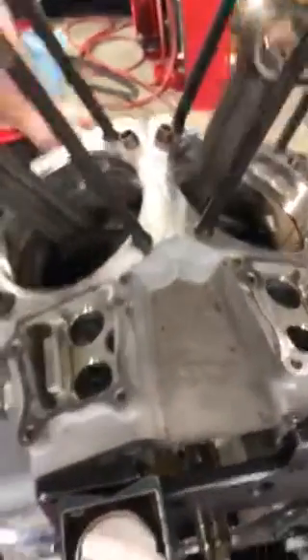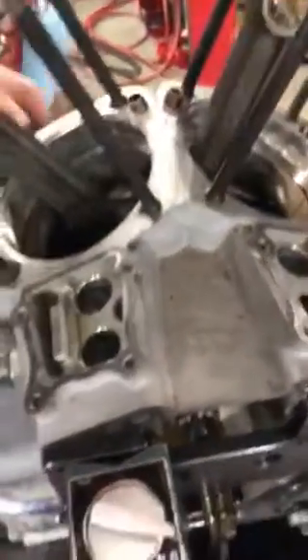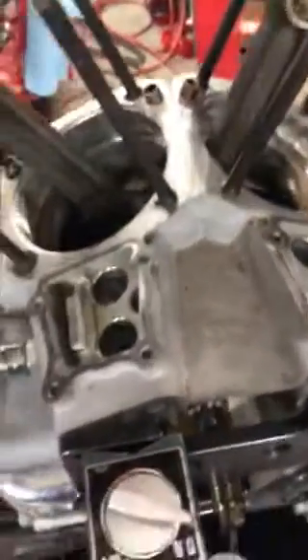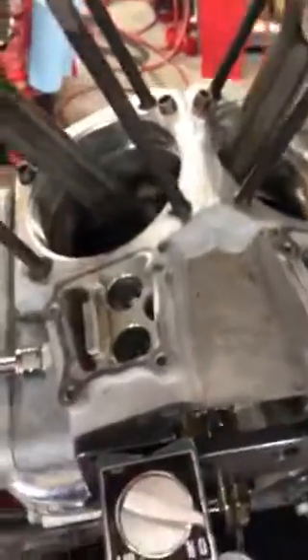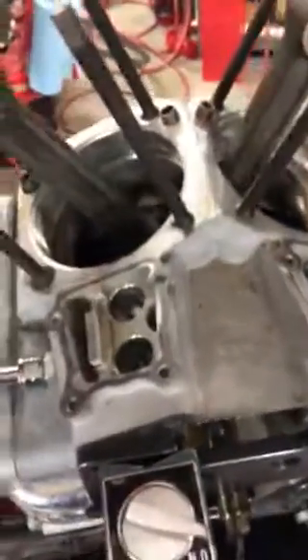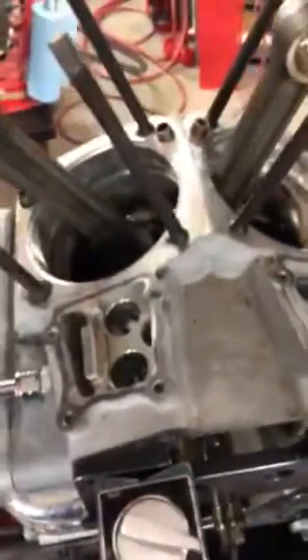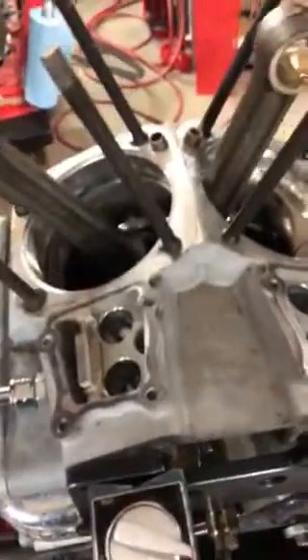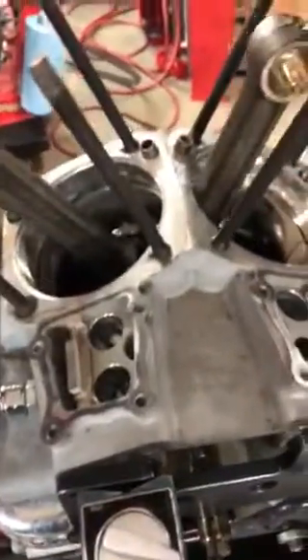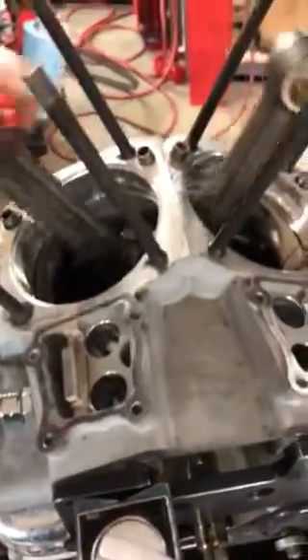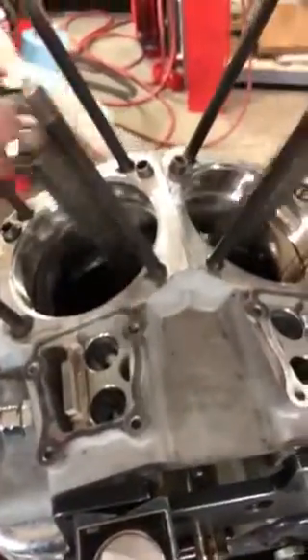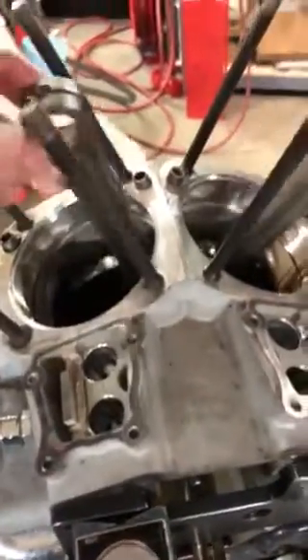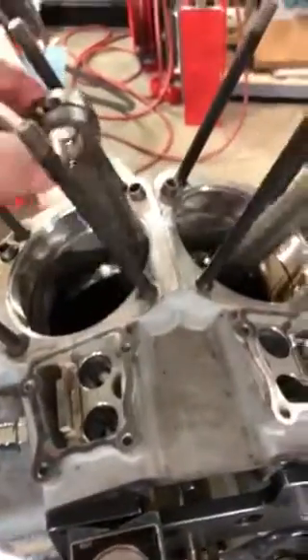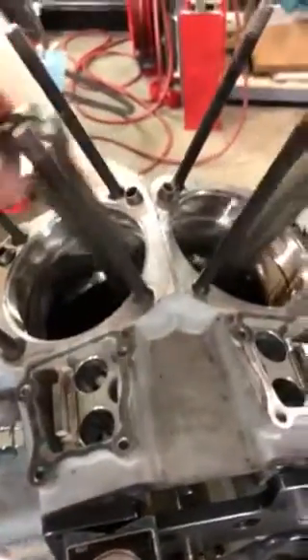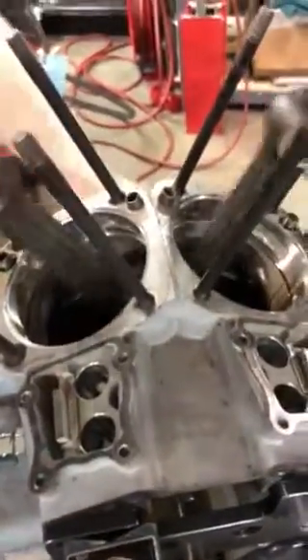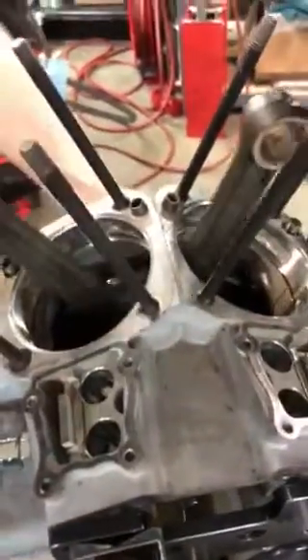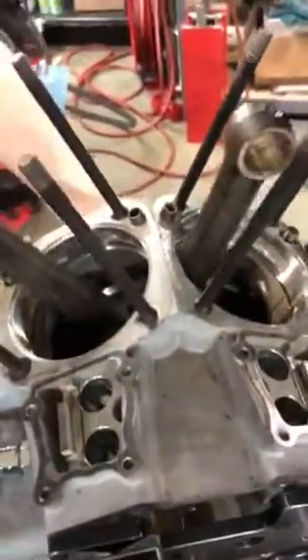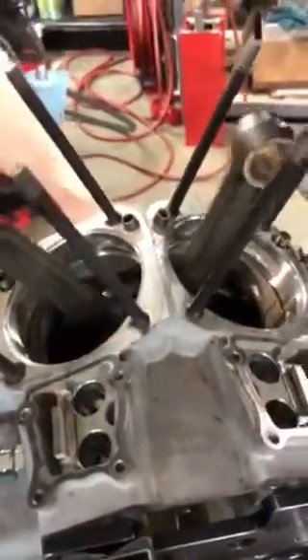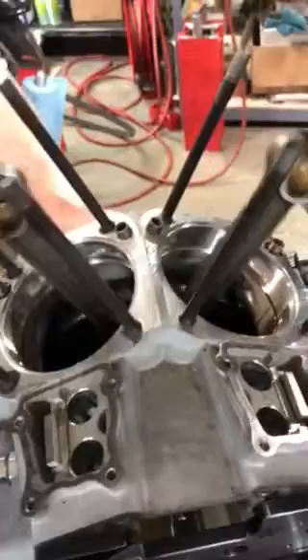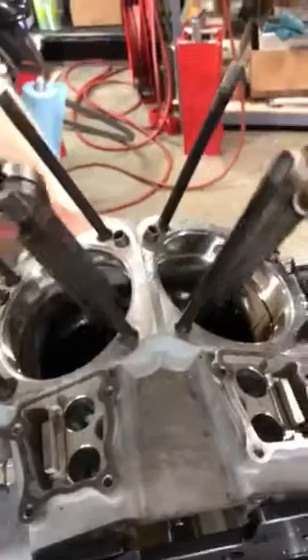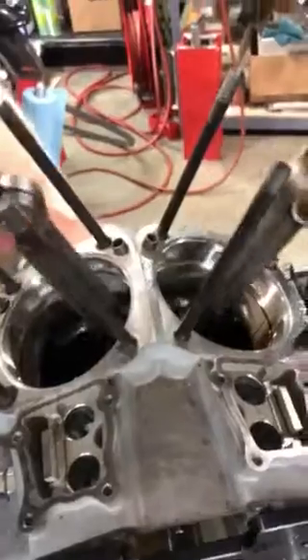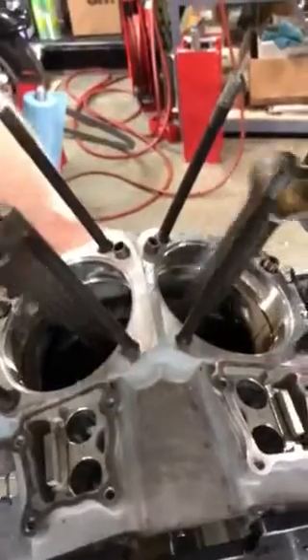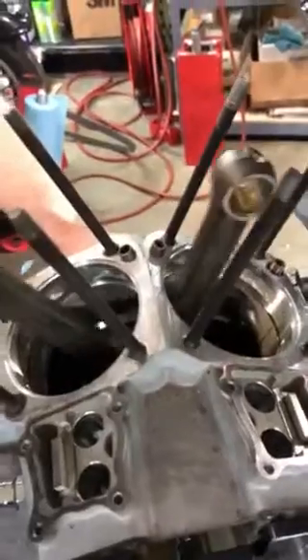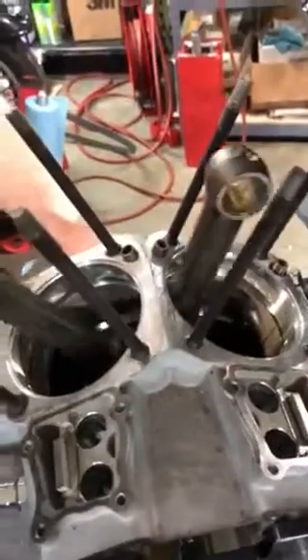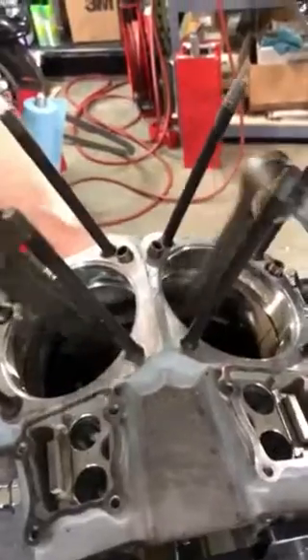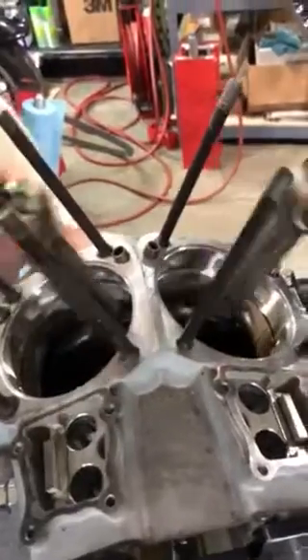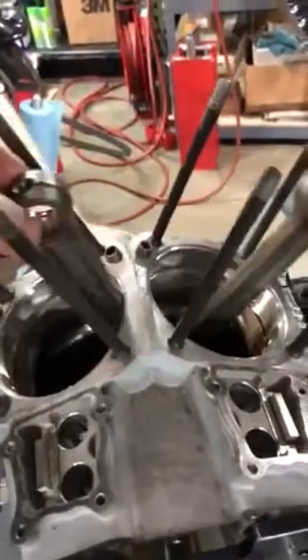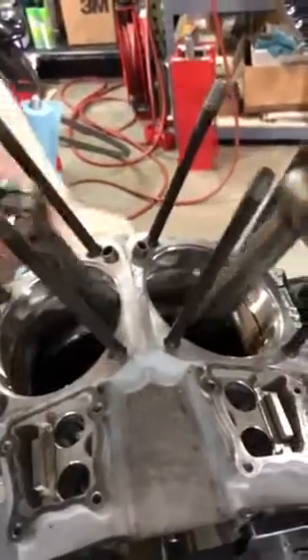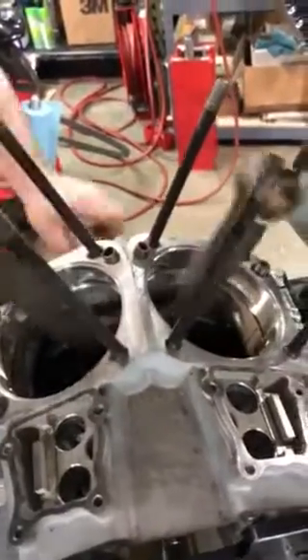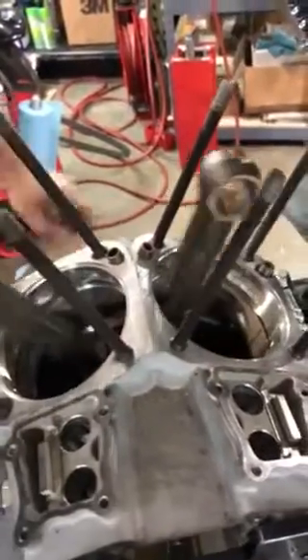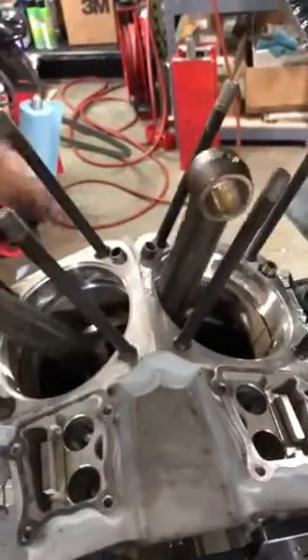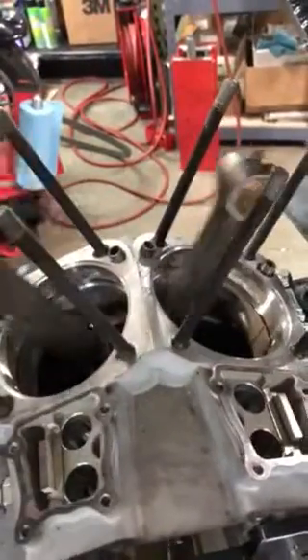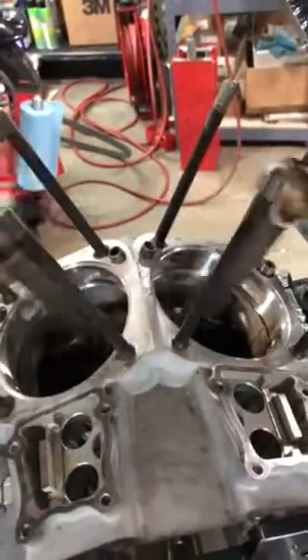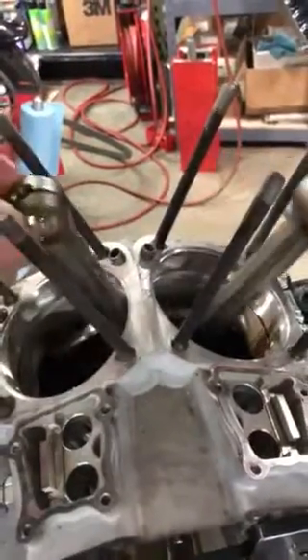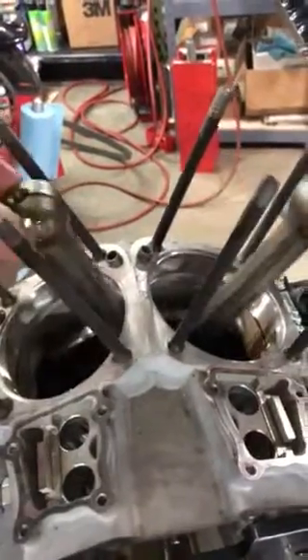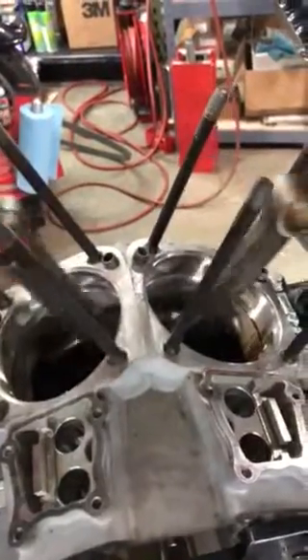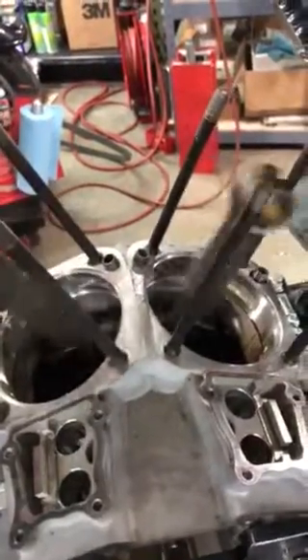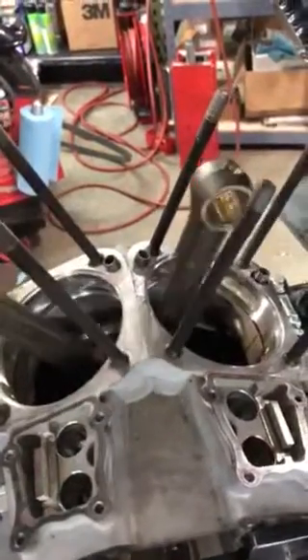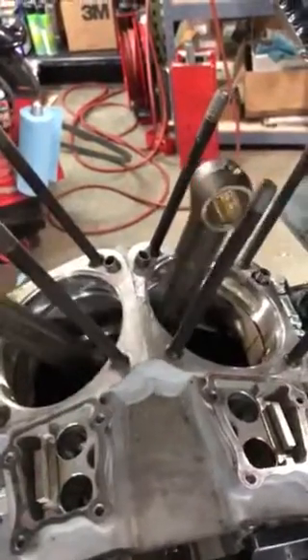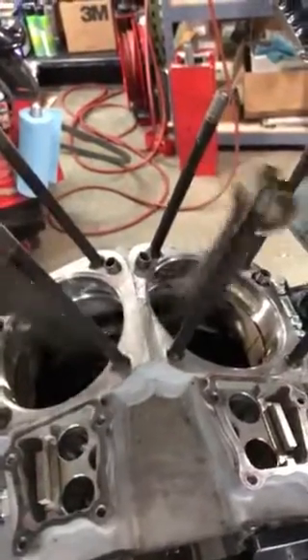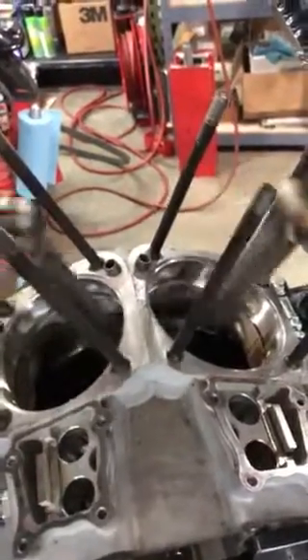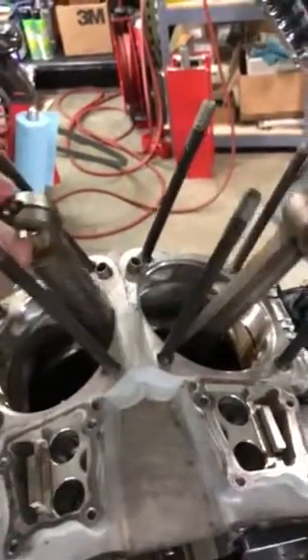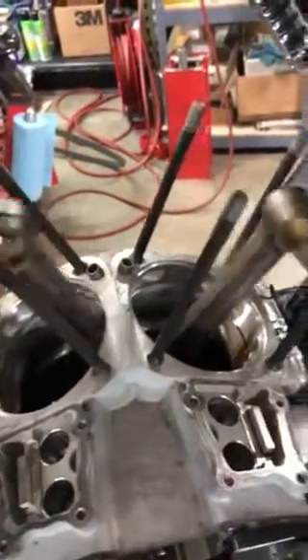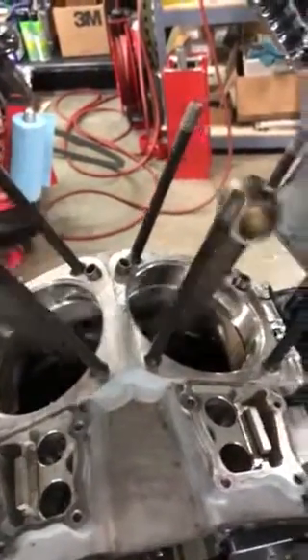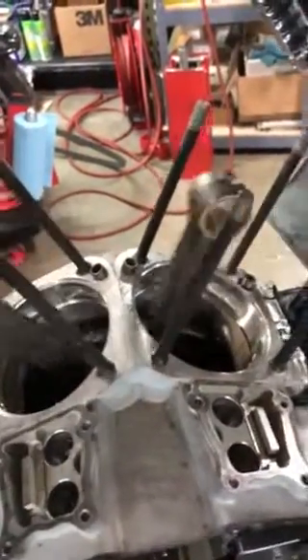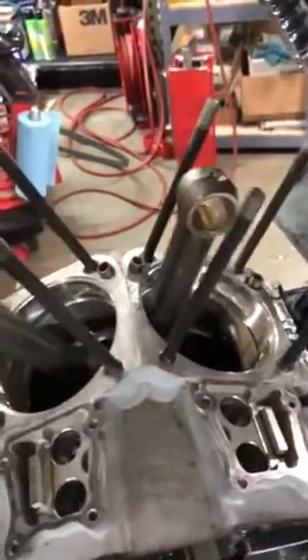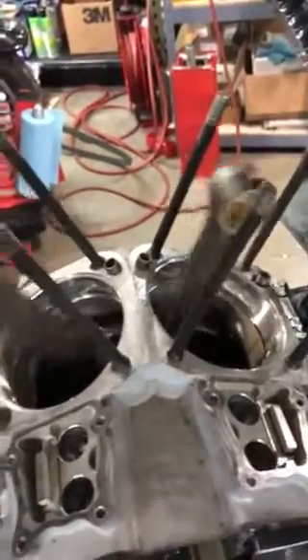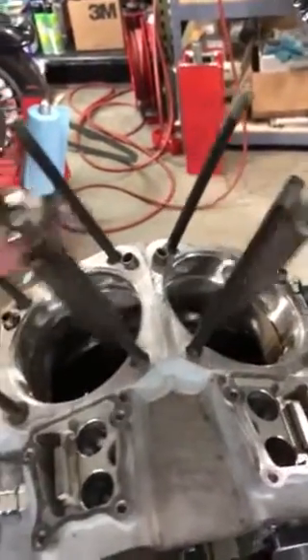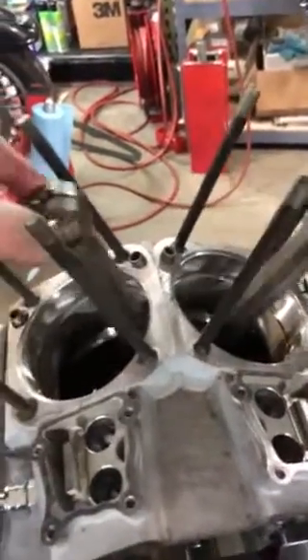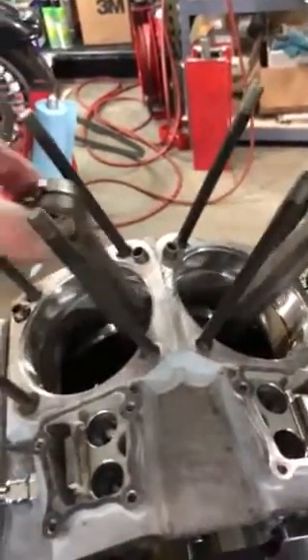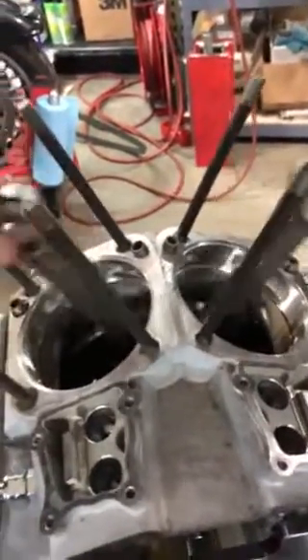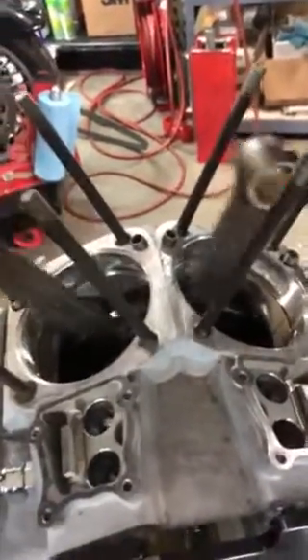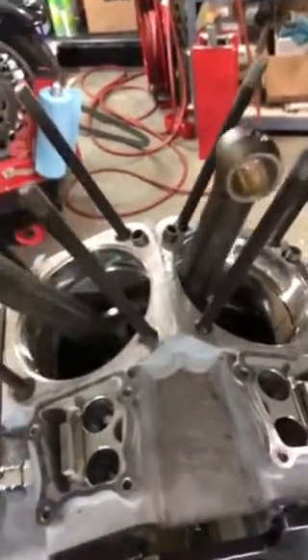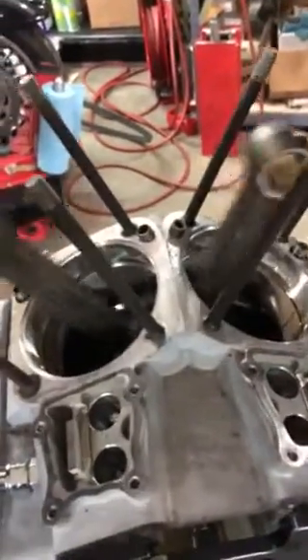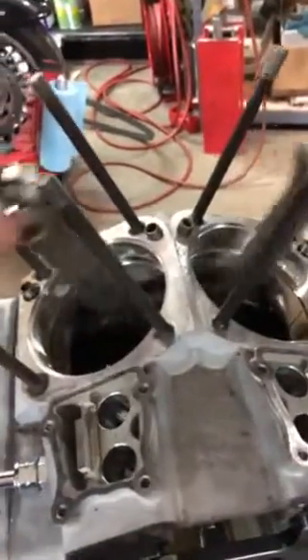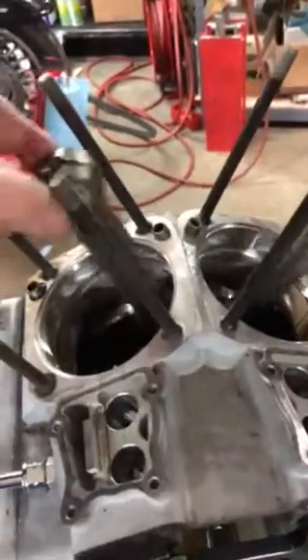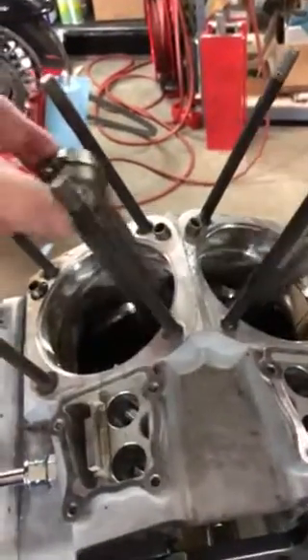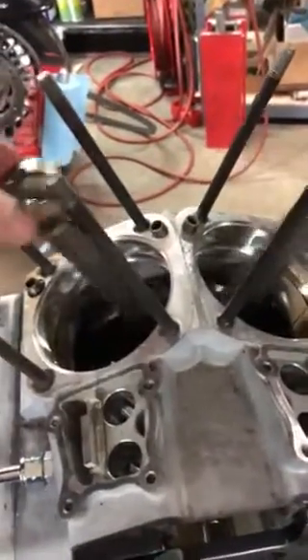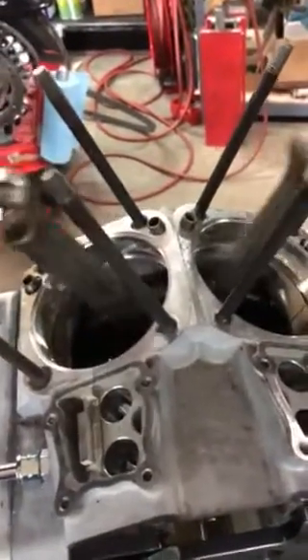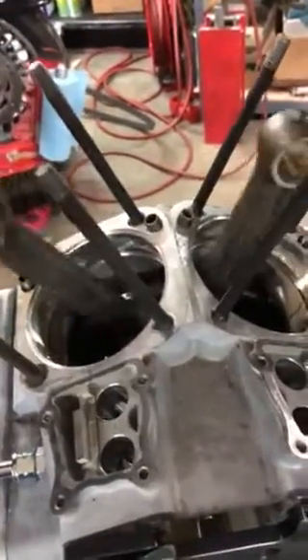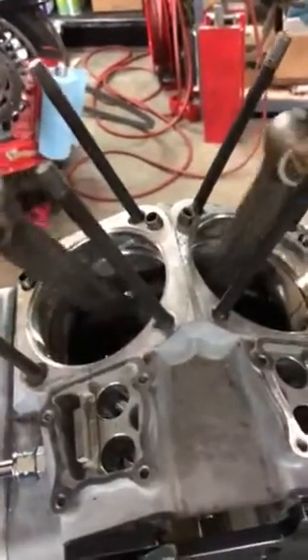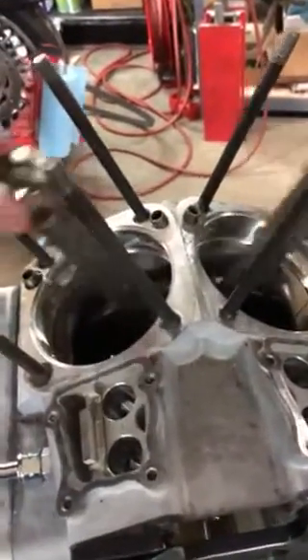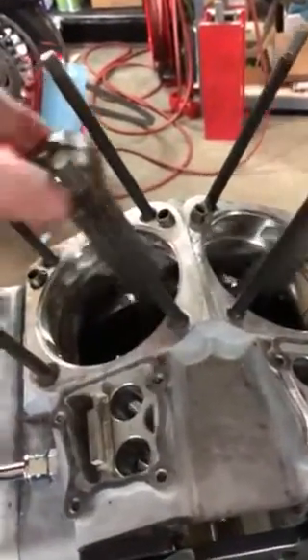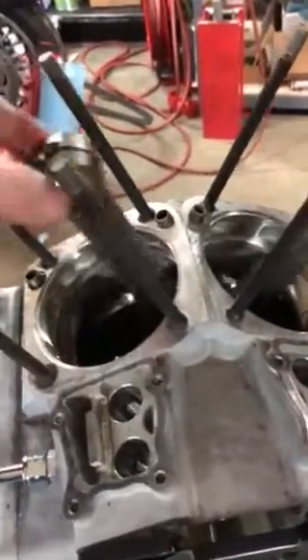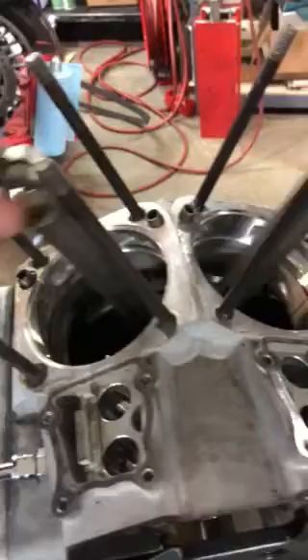However, see this? See how sticky those rods are? No good.